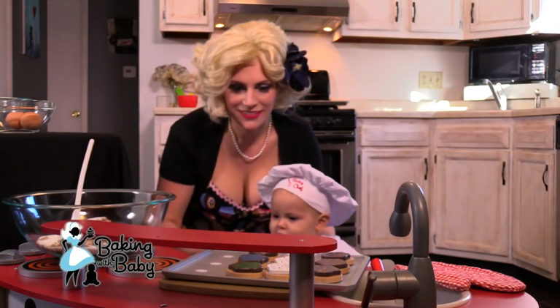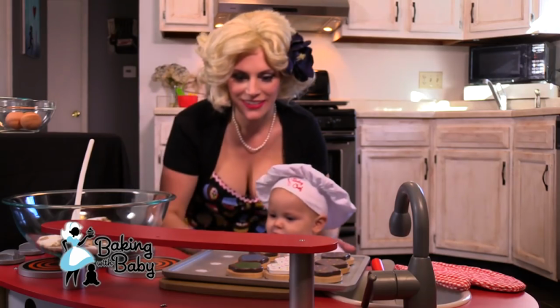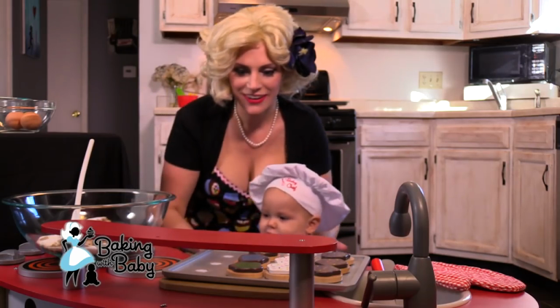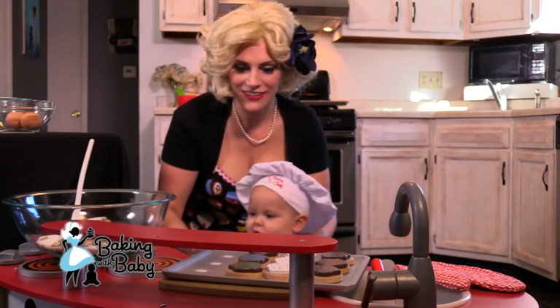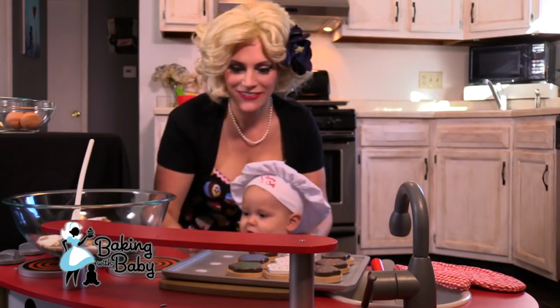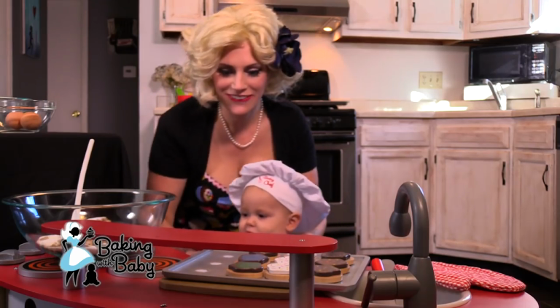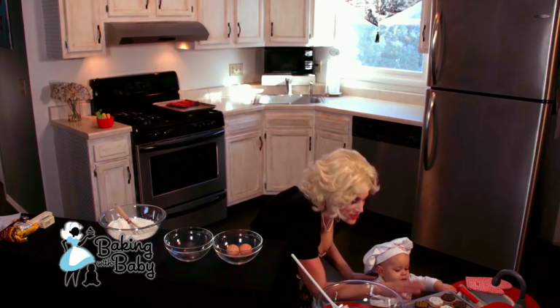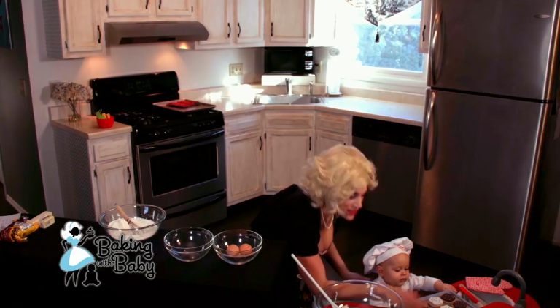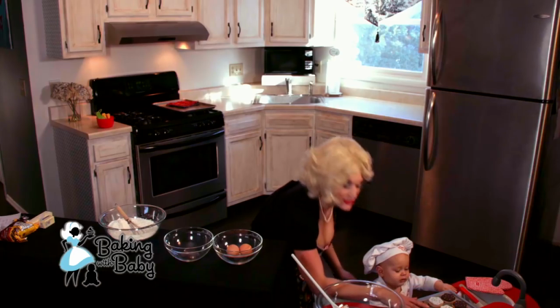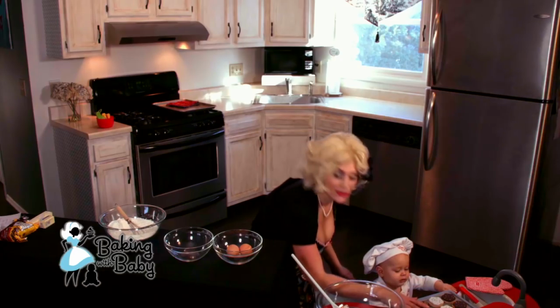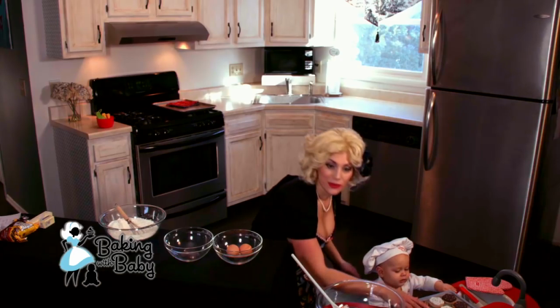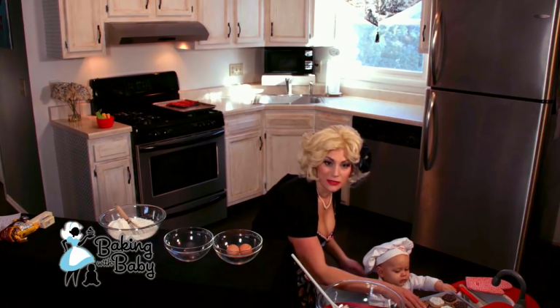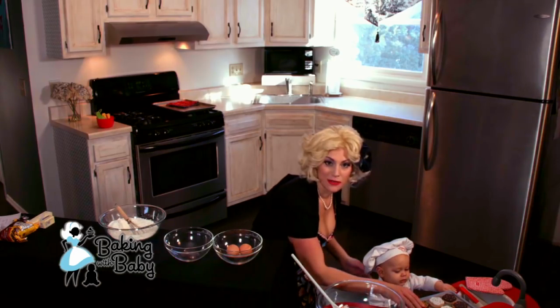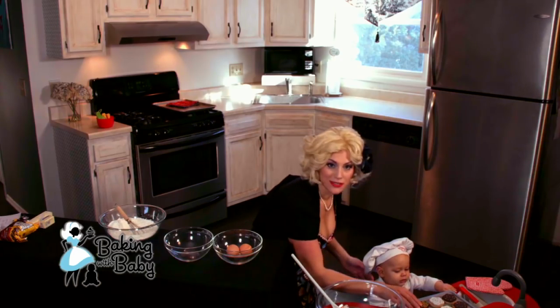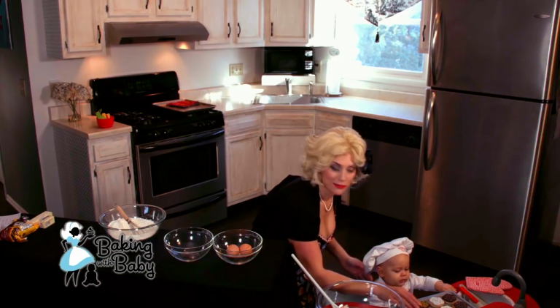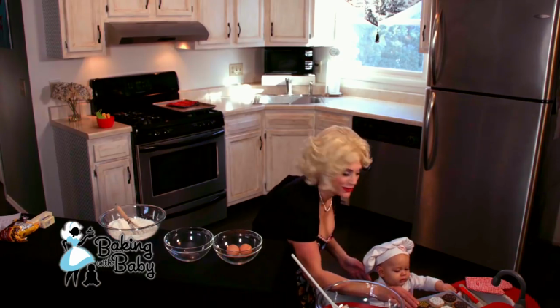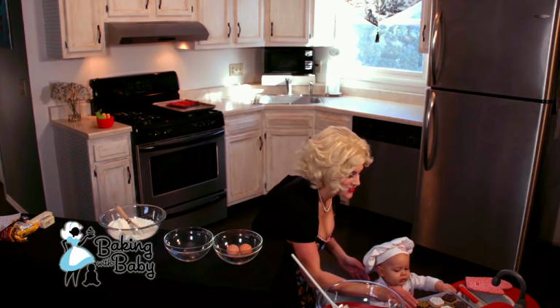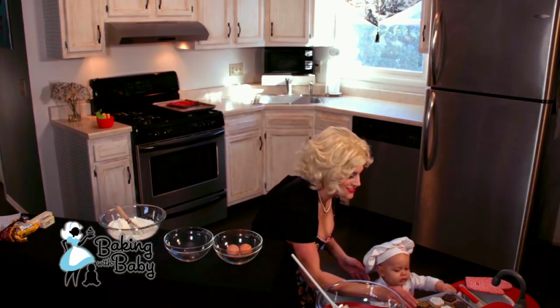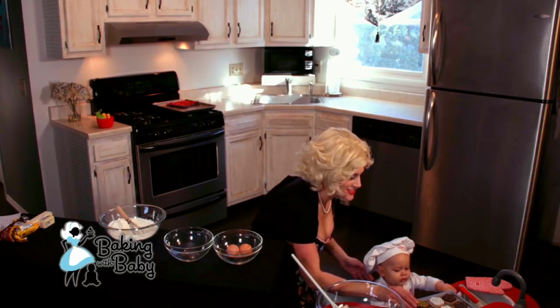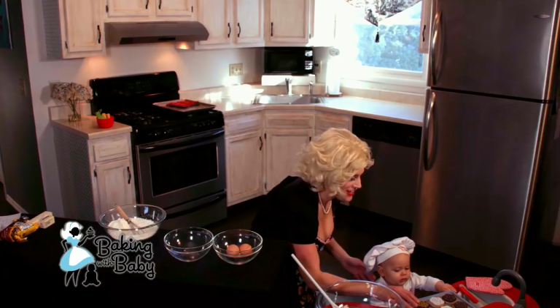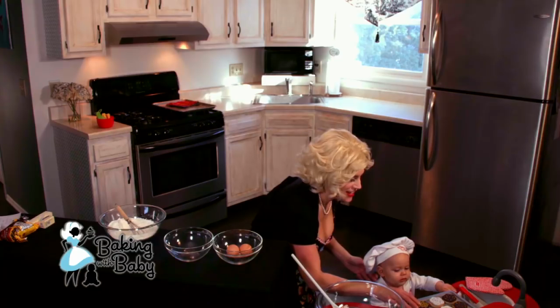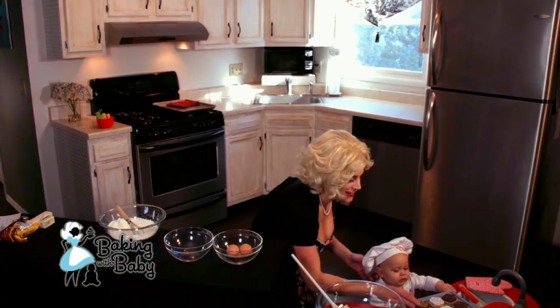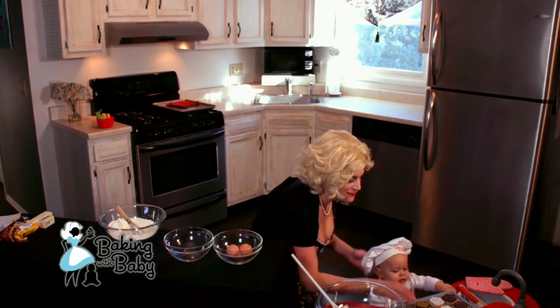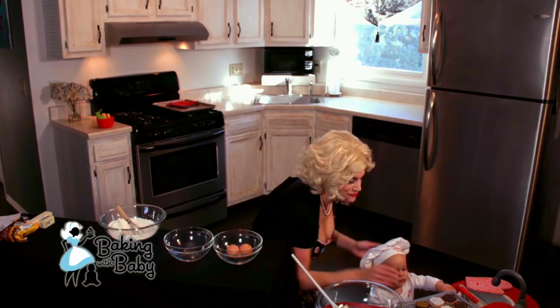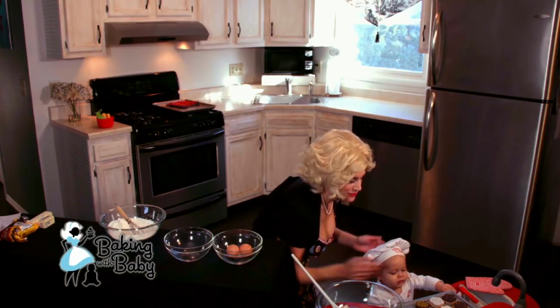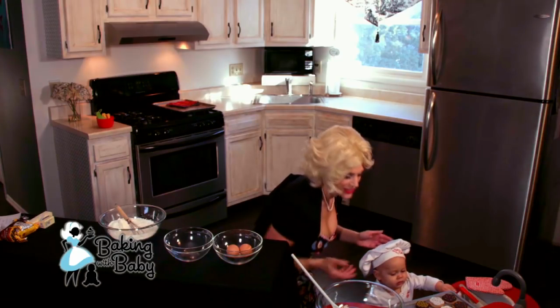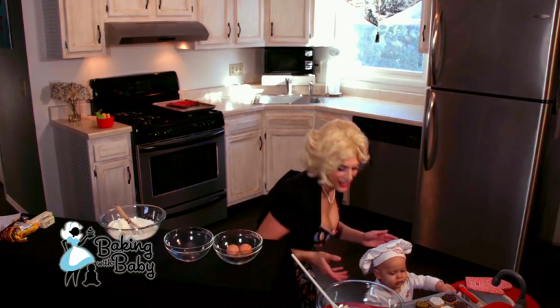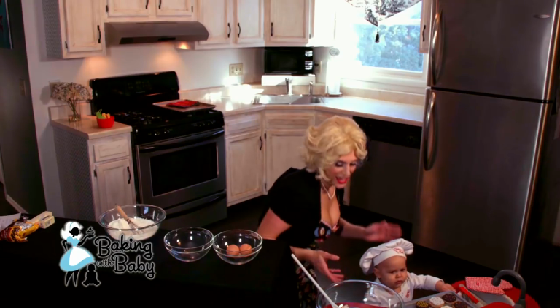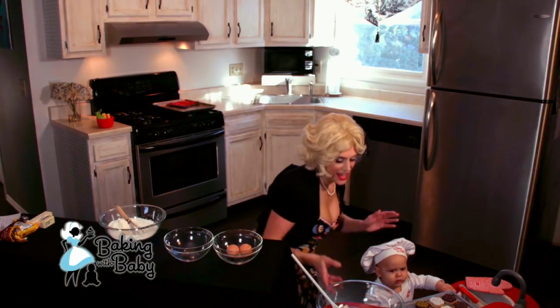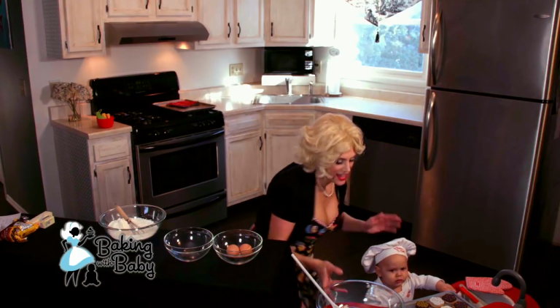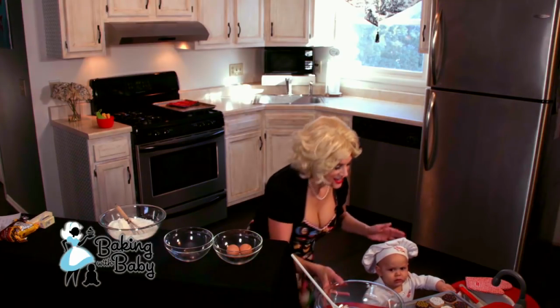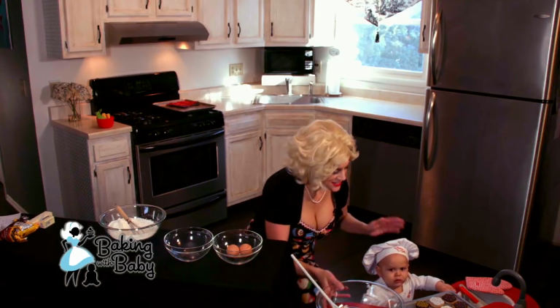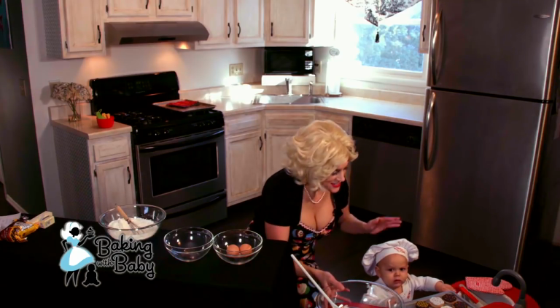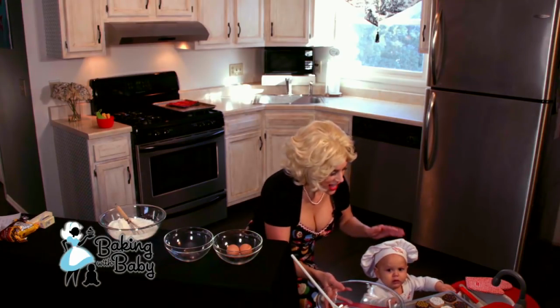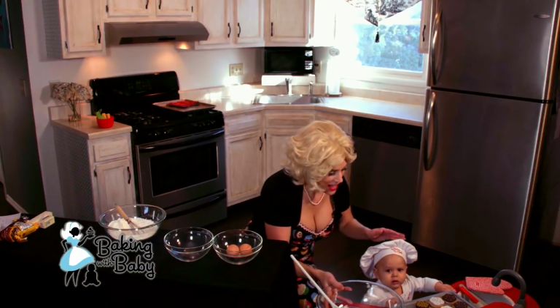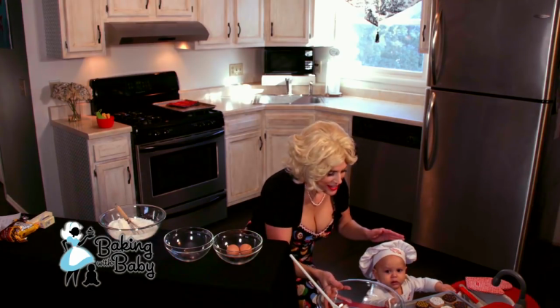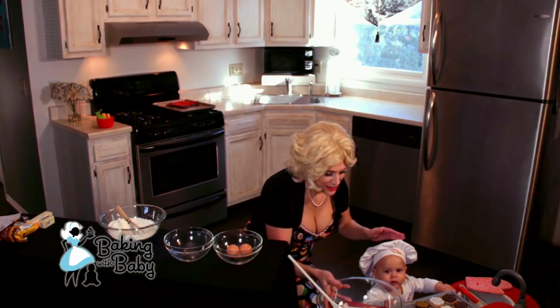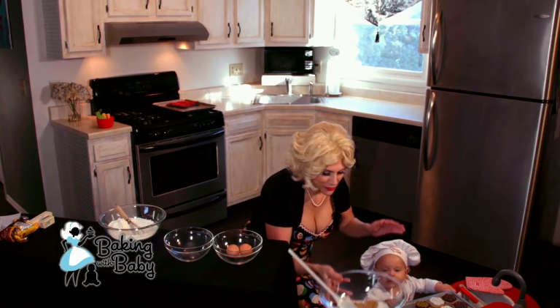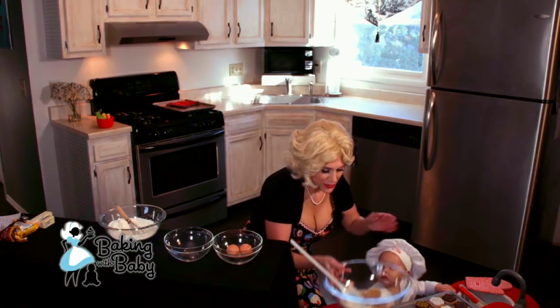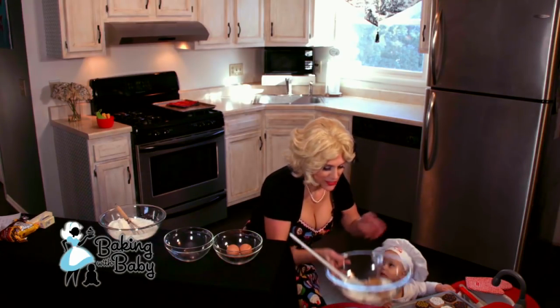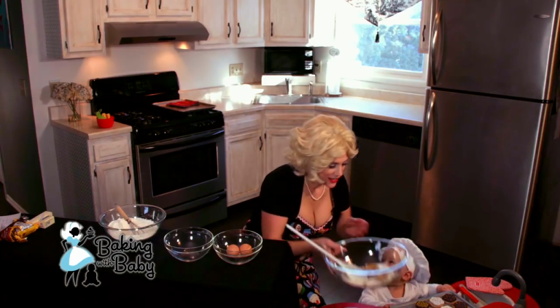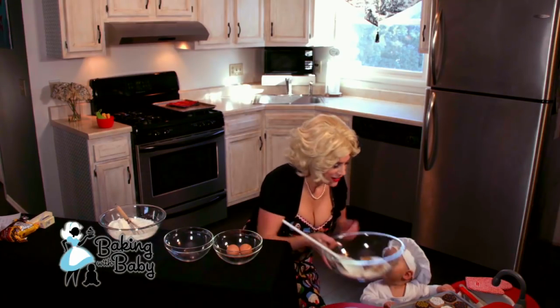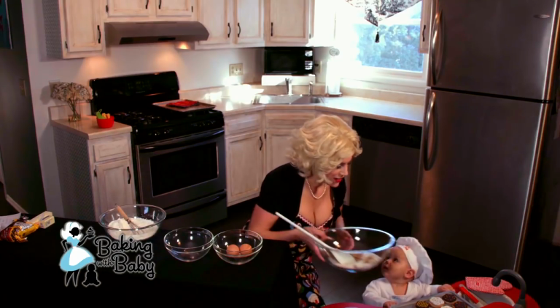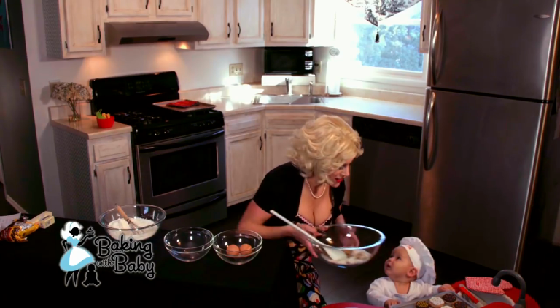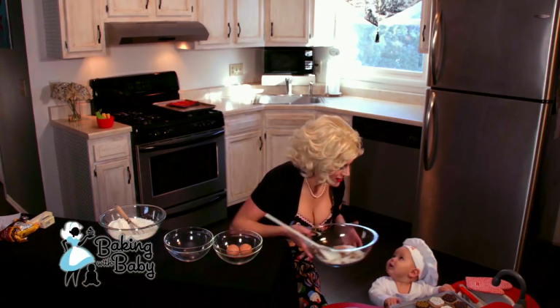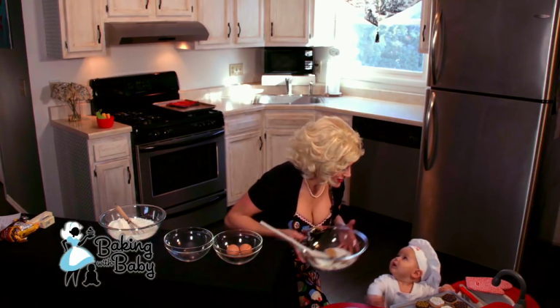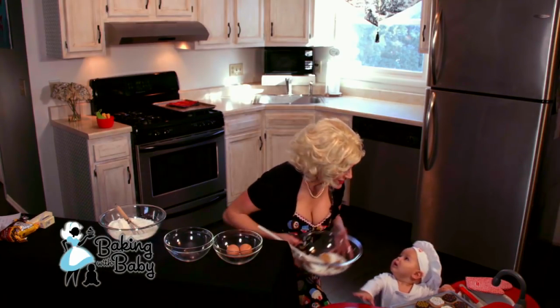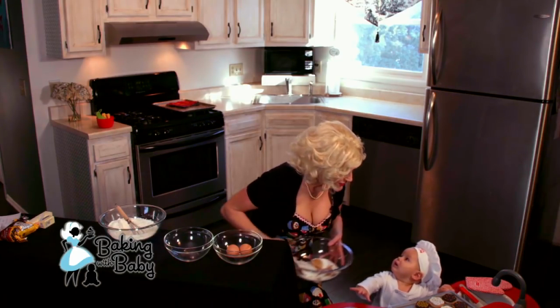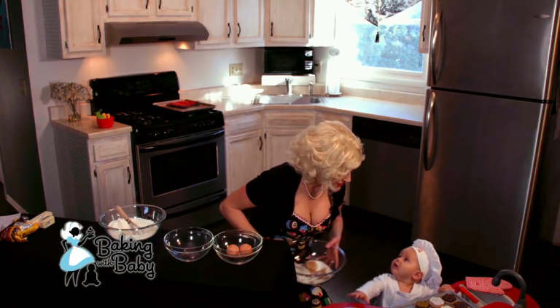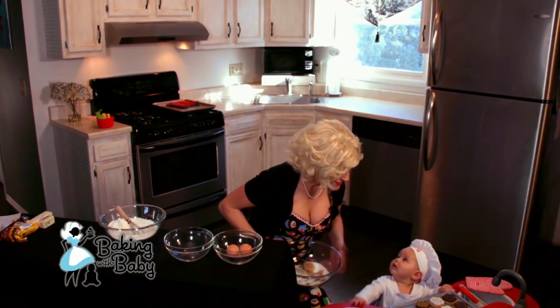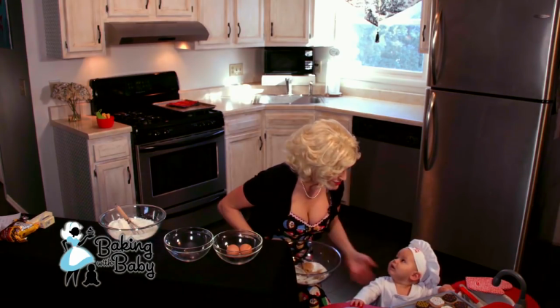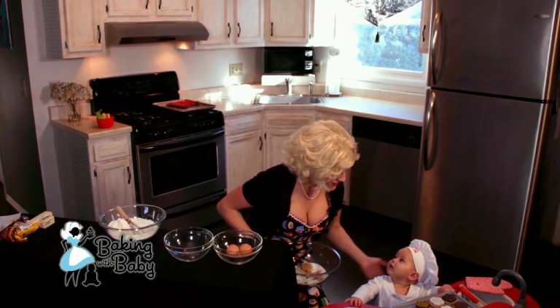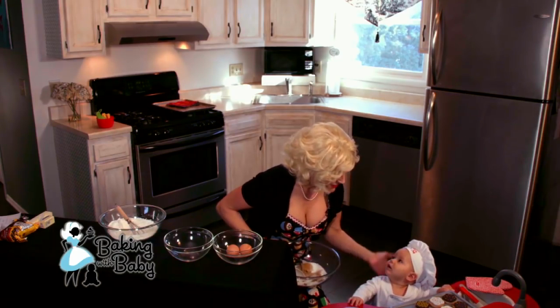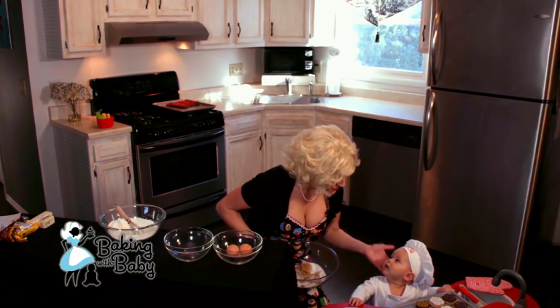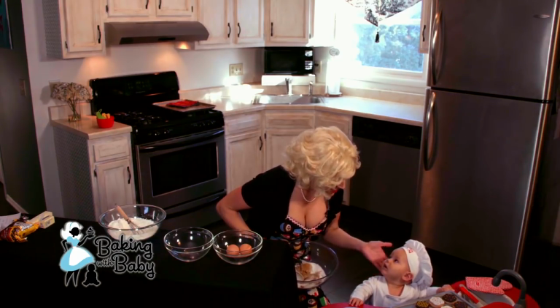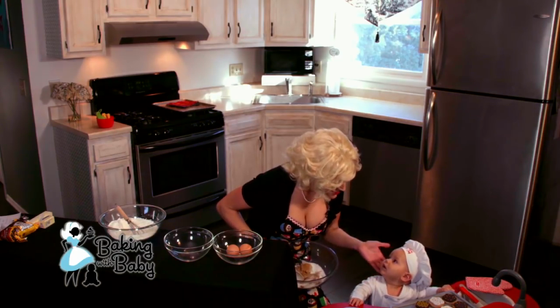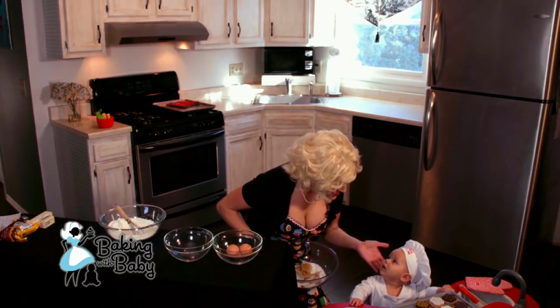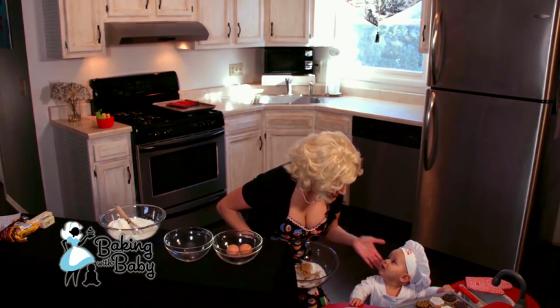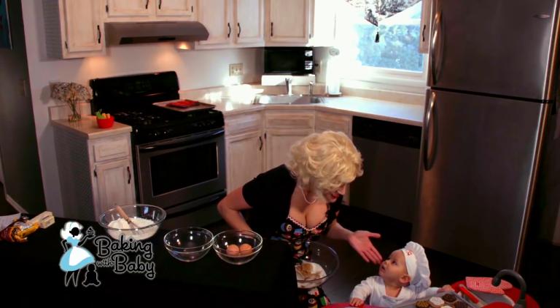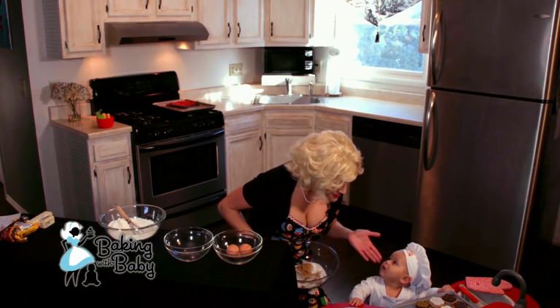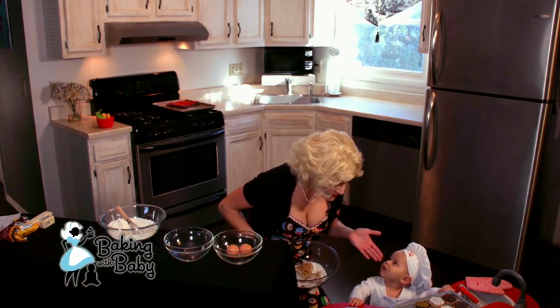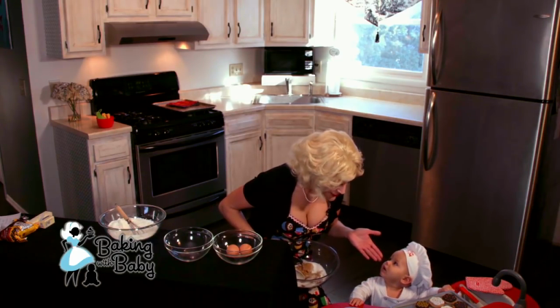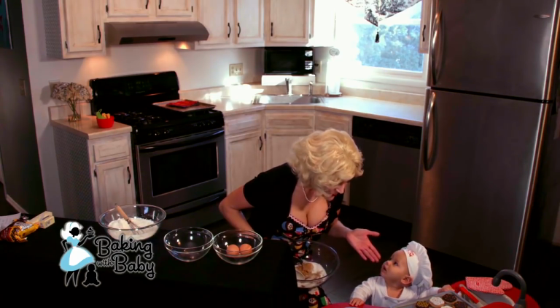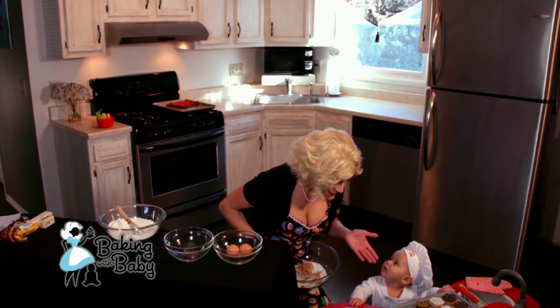So baby chef is going to make some cookies today, and I am going to get our ingredients ready for our chocolate chip cookies.